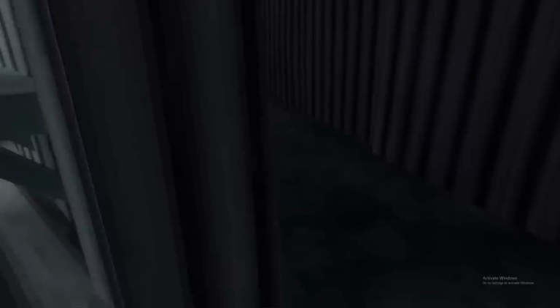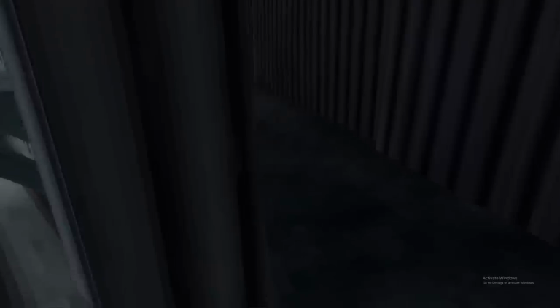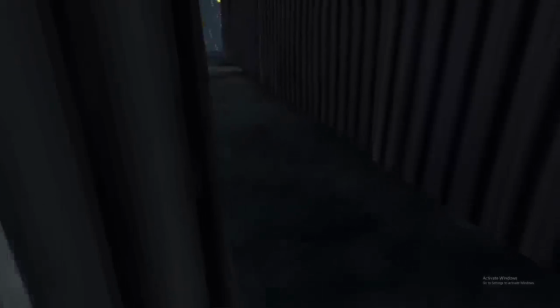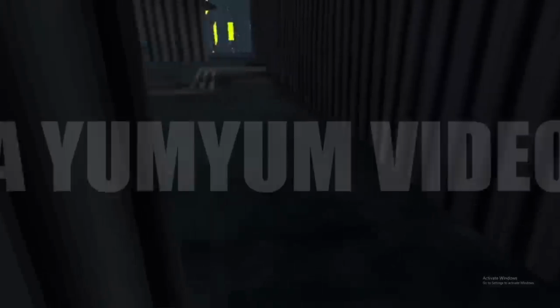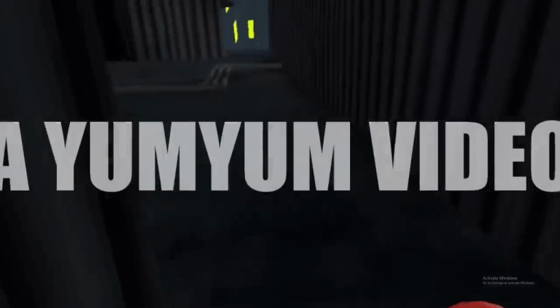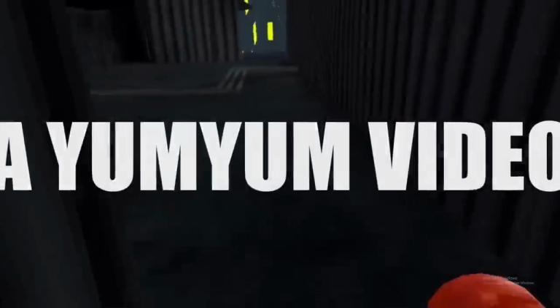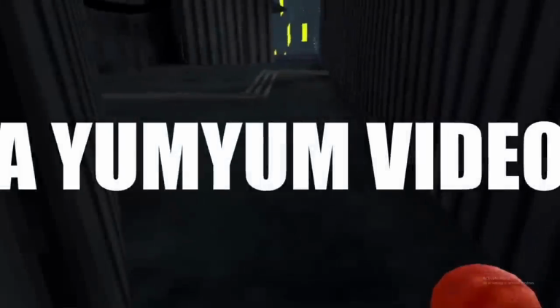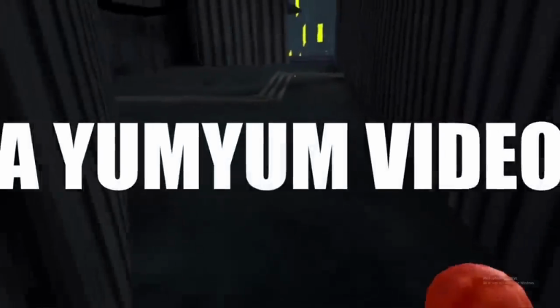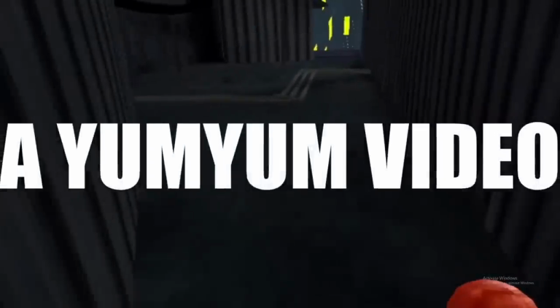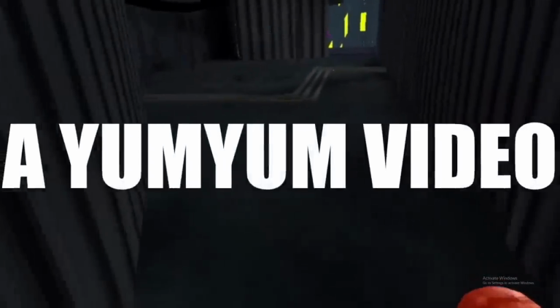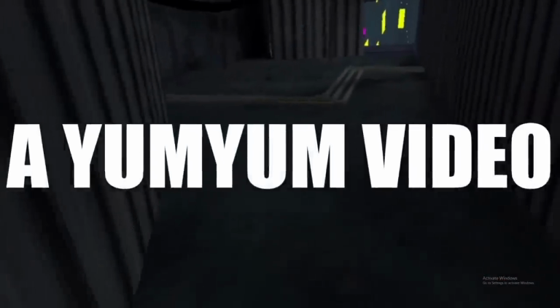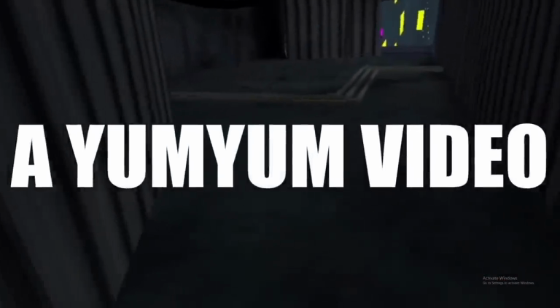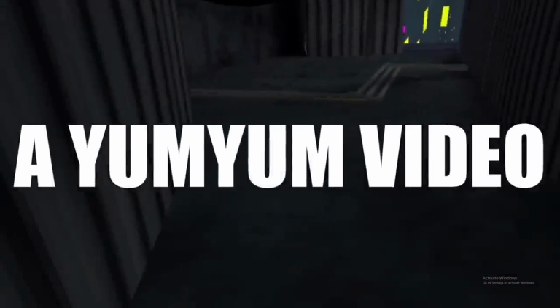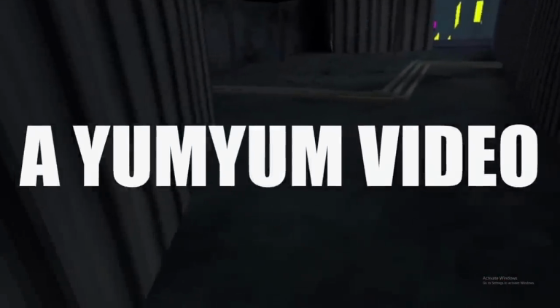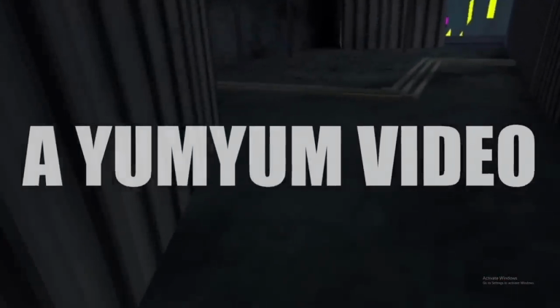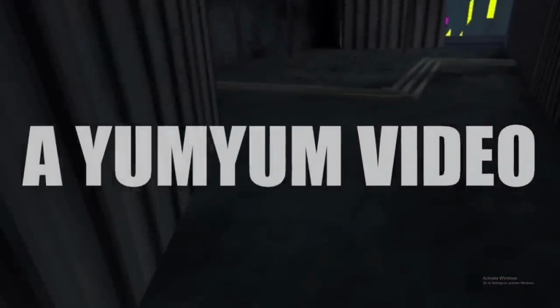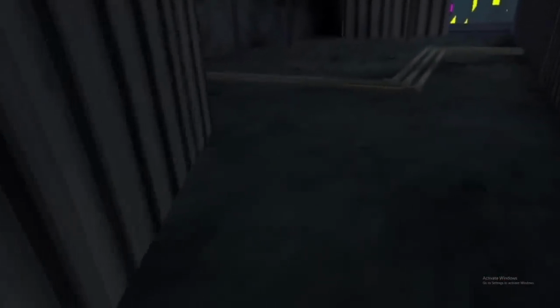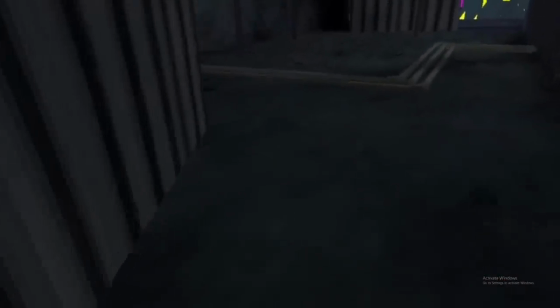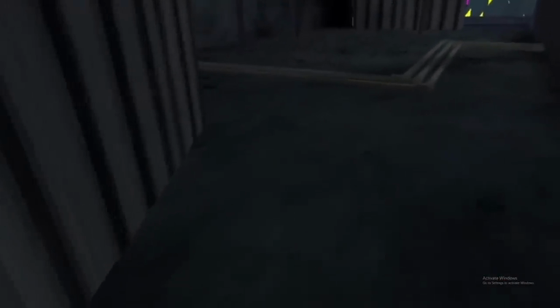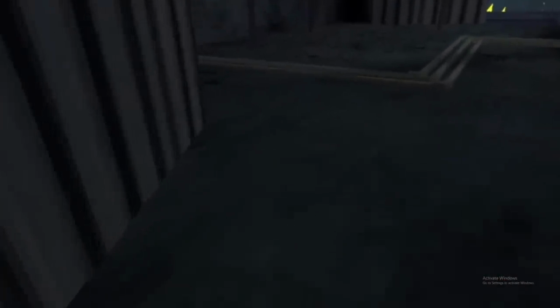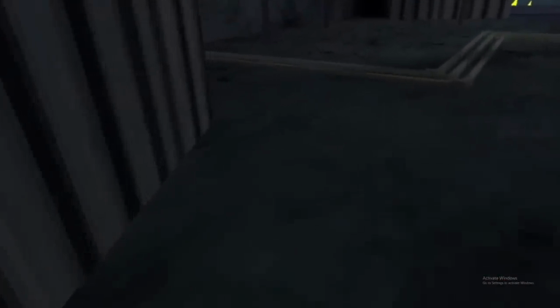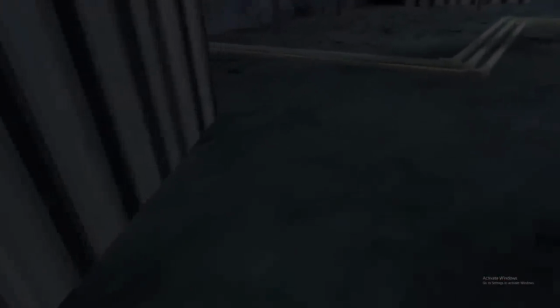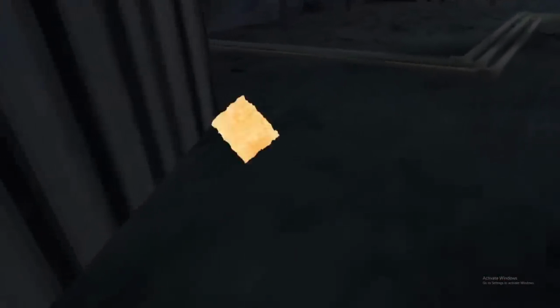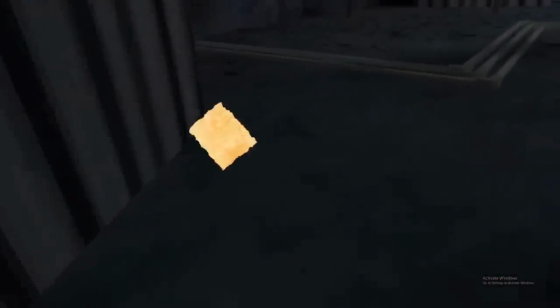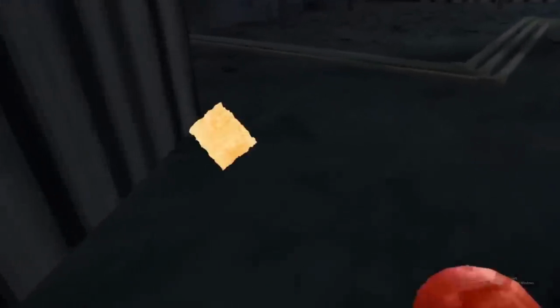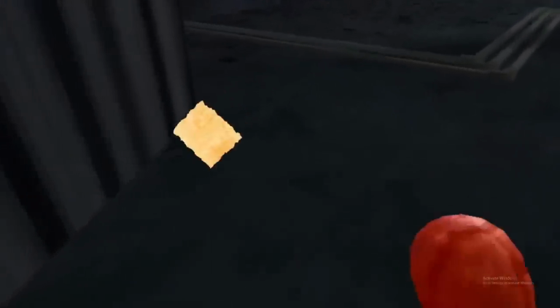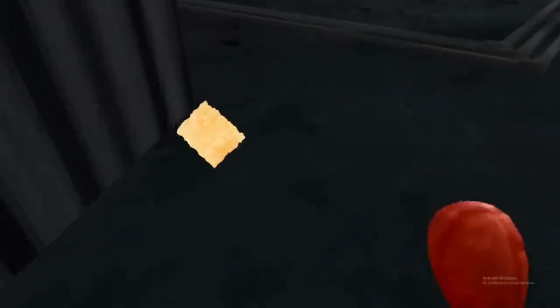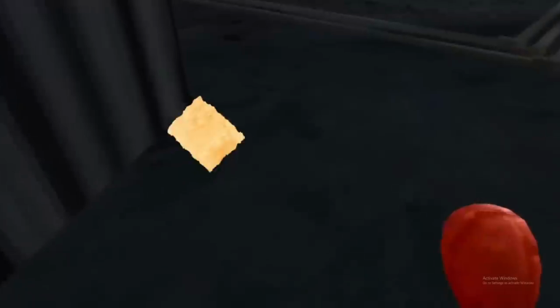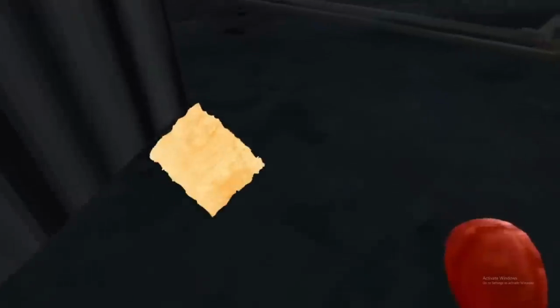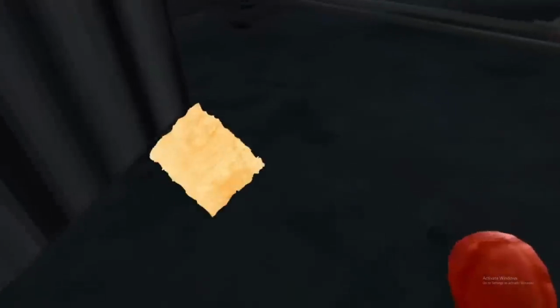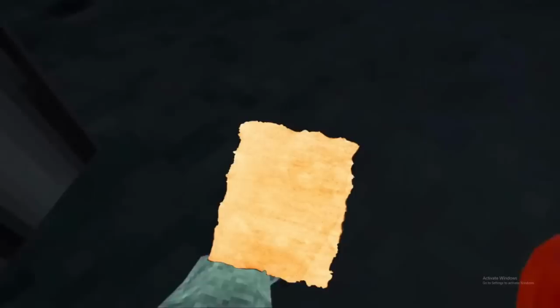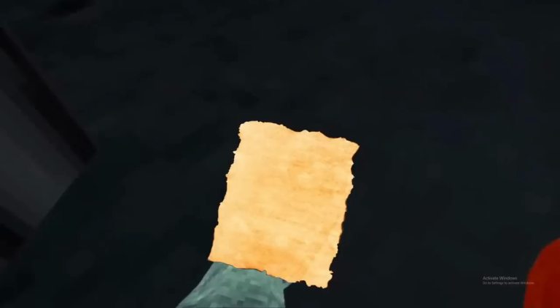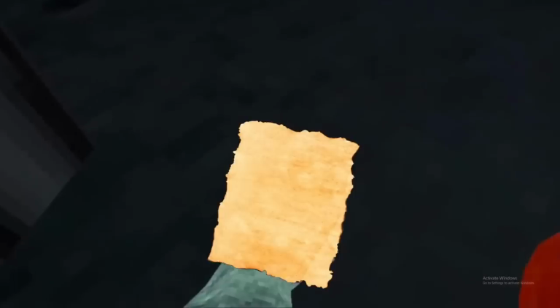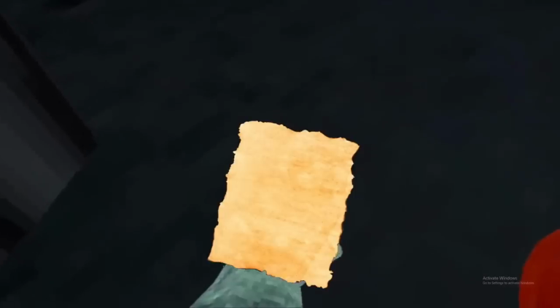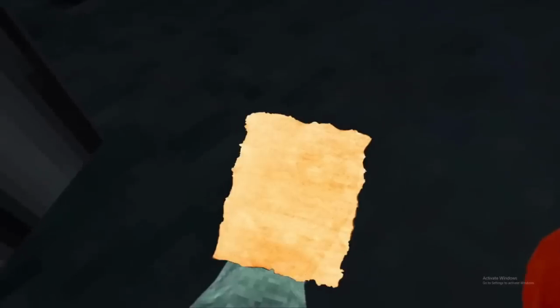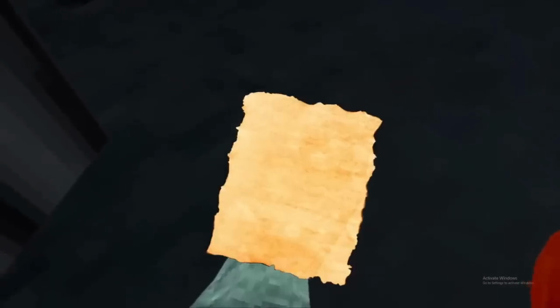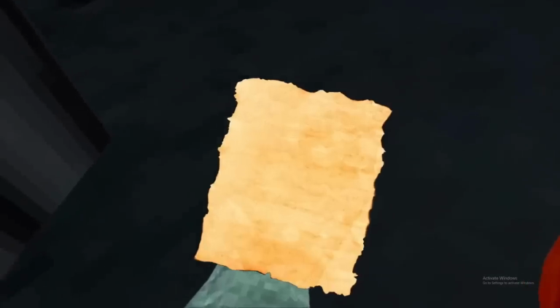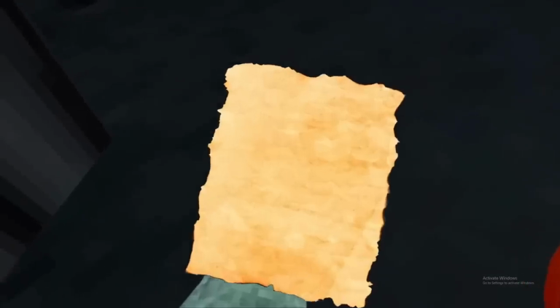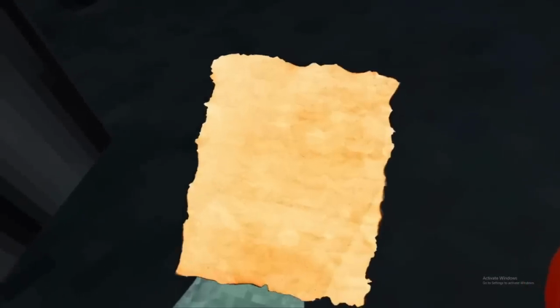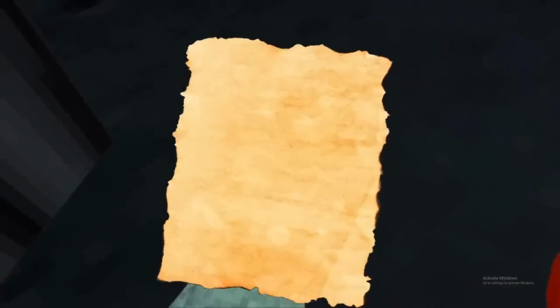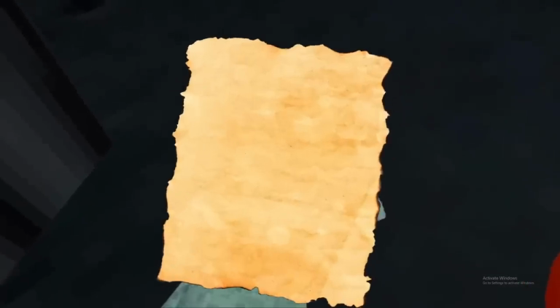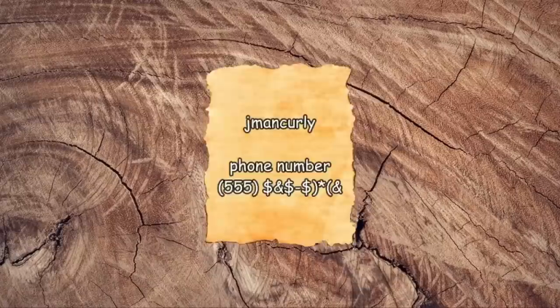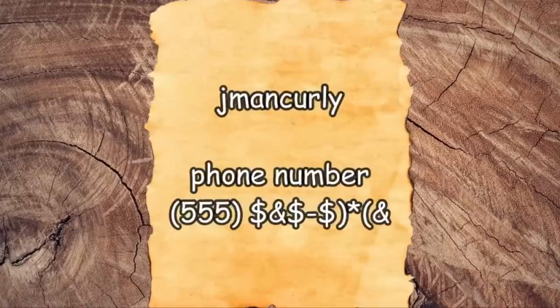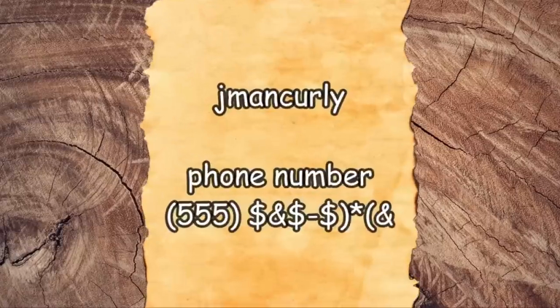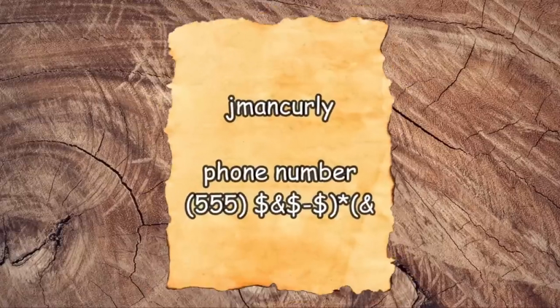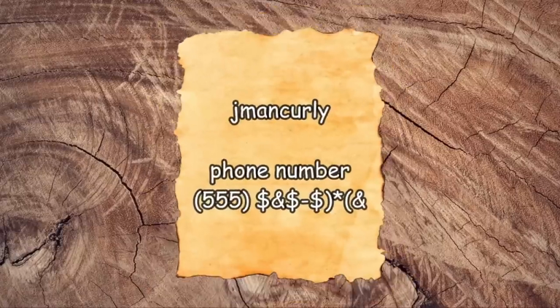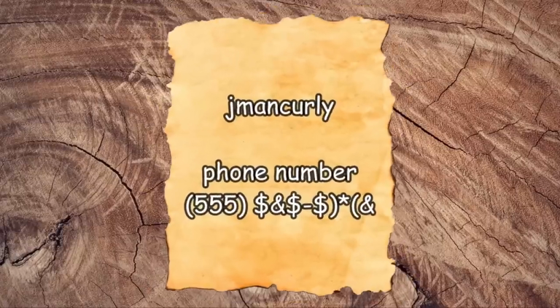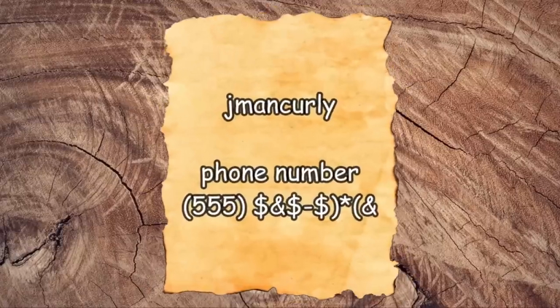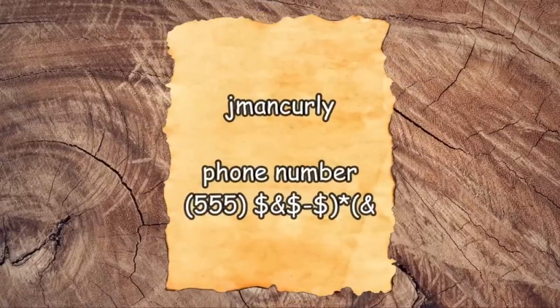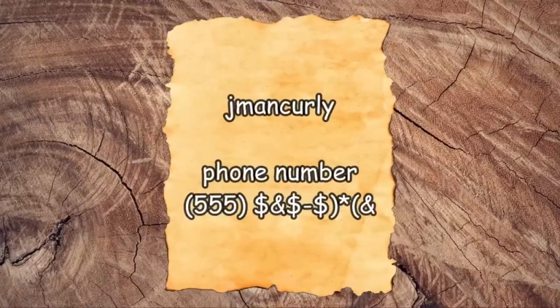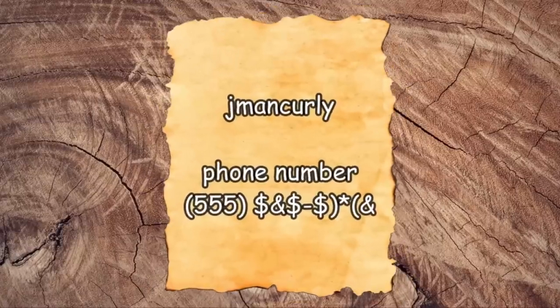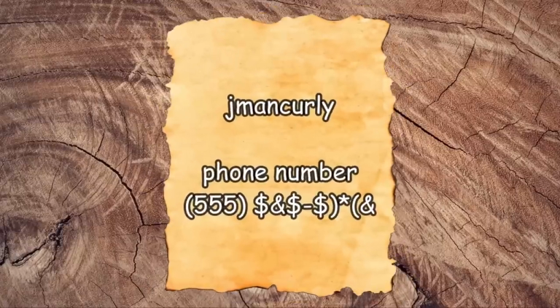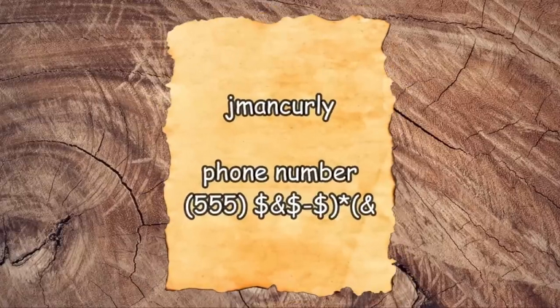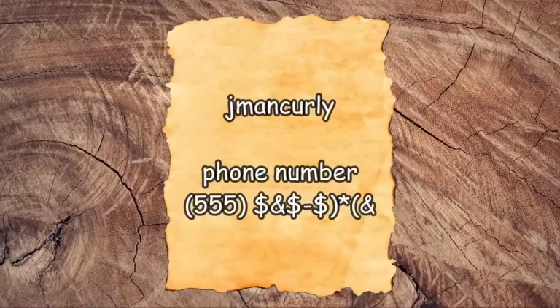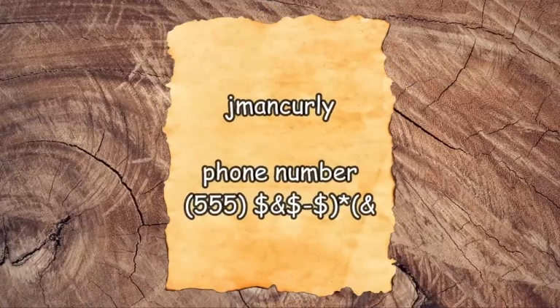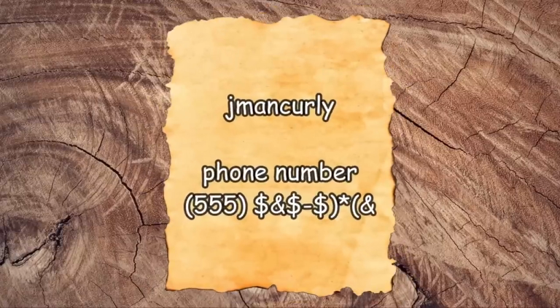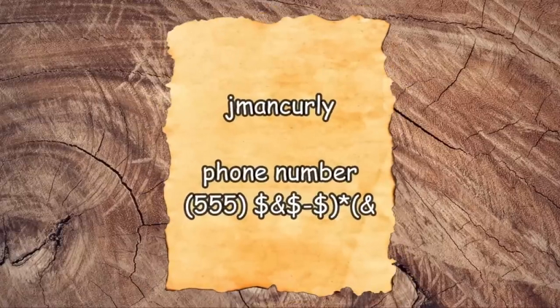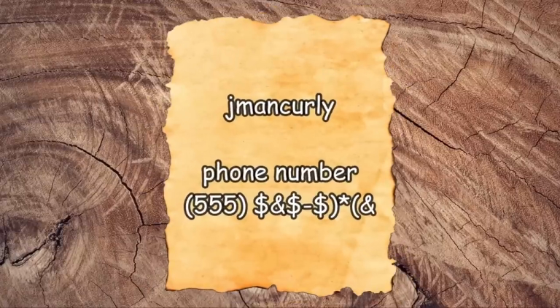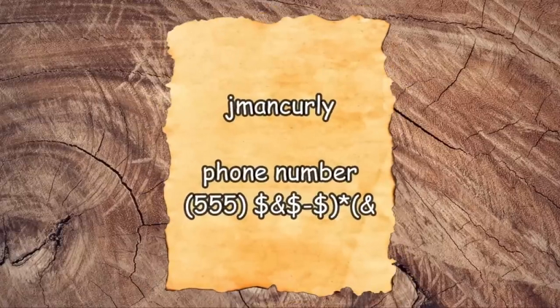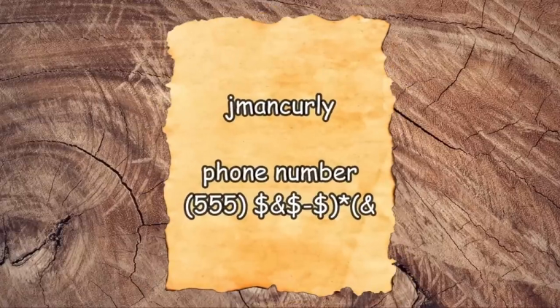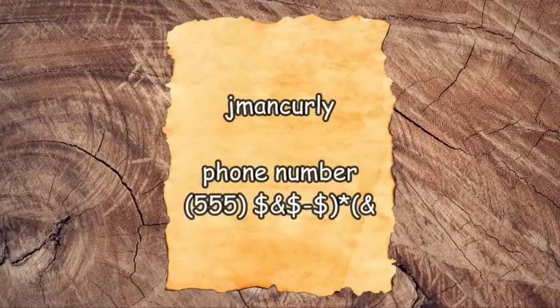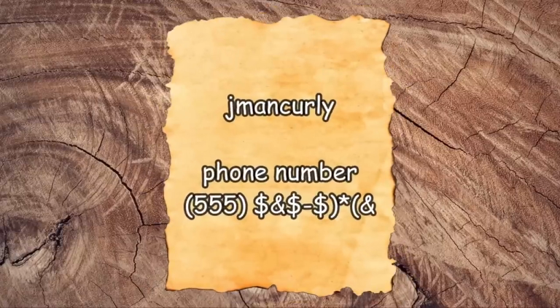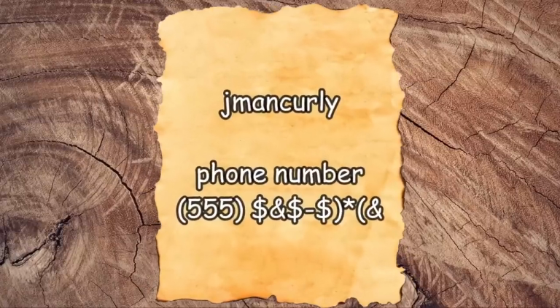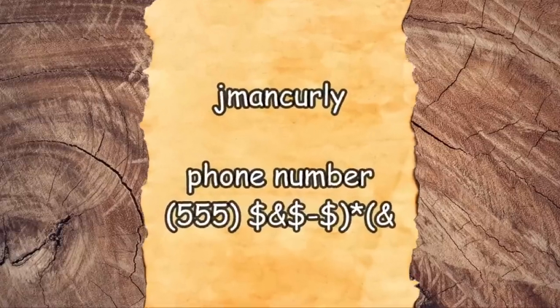I was walking down the street one day when I saw a note on the ground, so I picked it up. It was J-Man Curly's phone number.